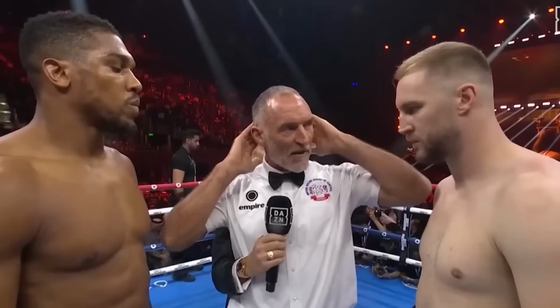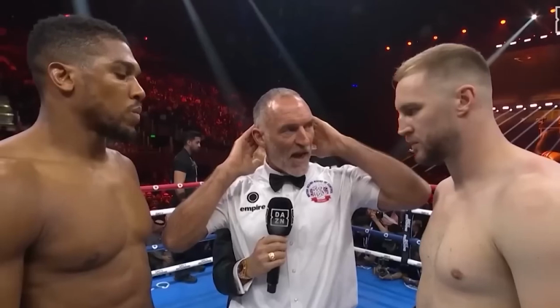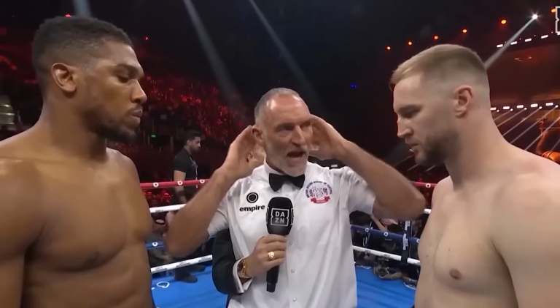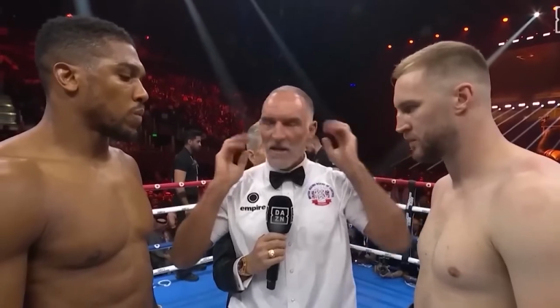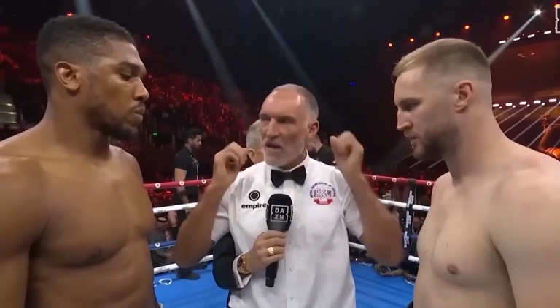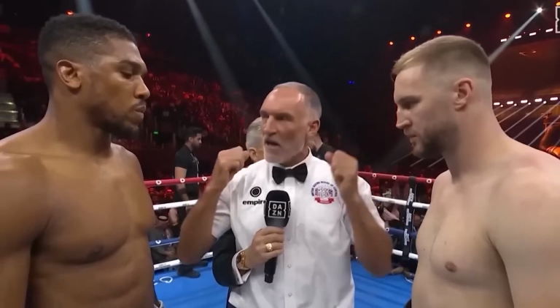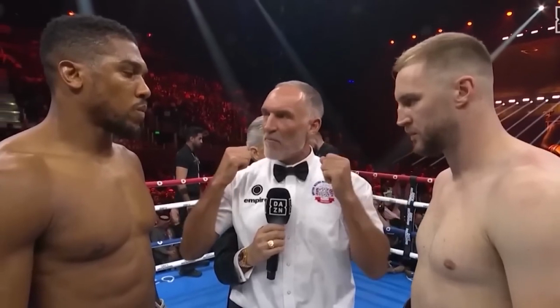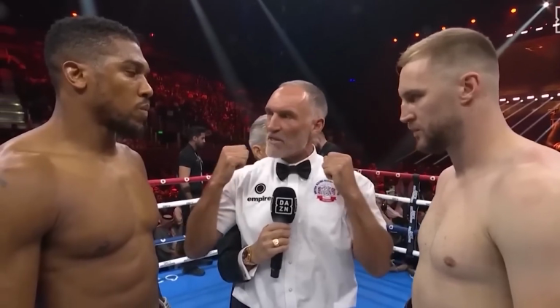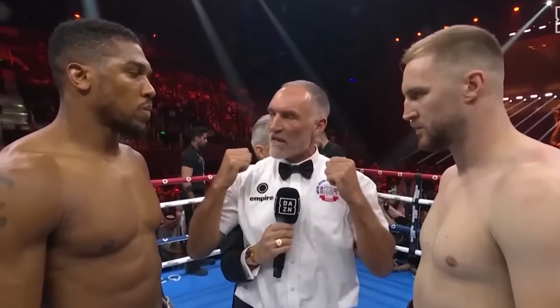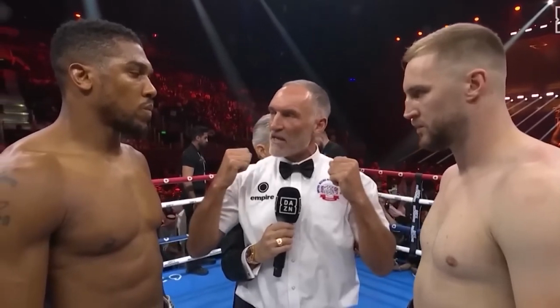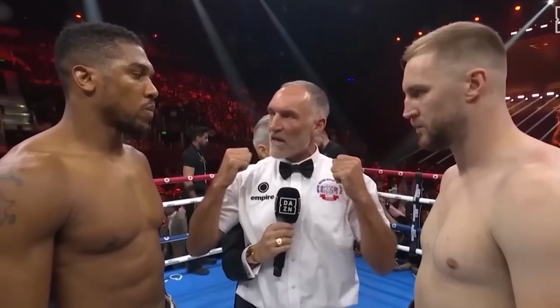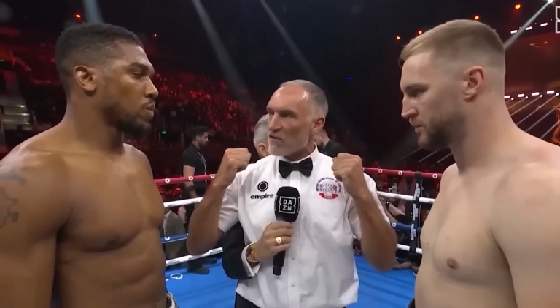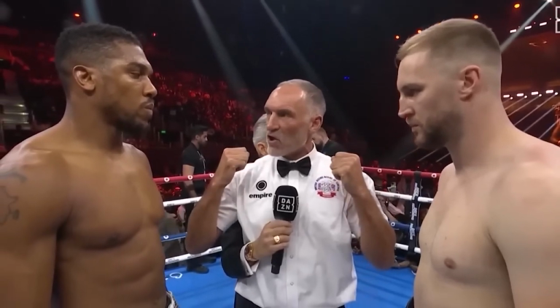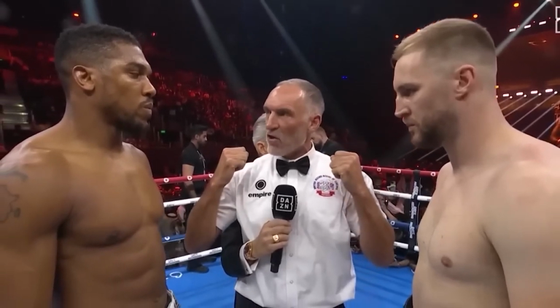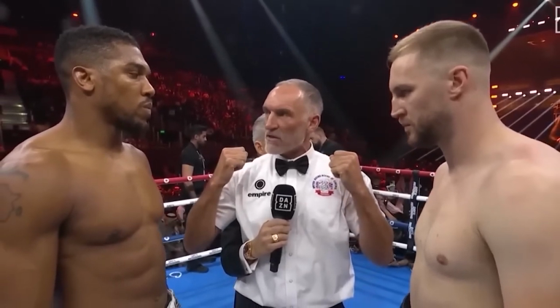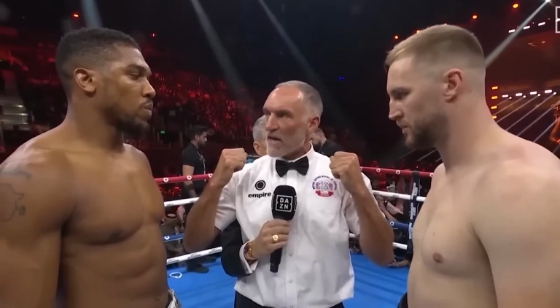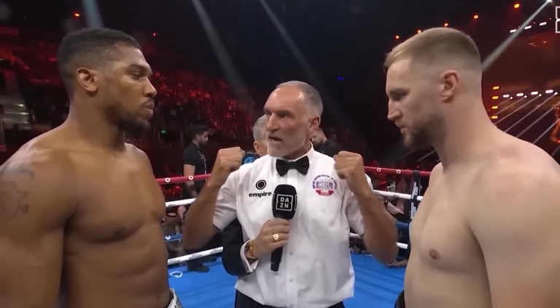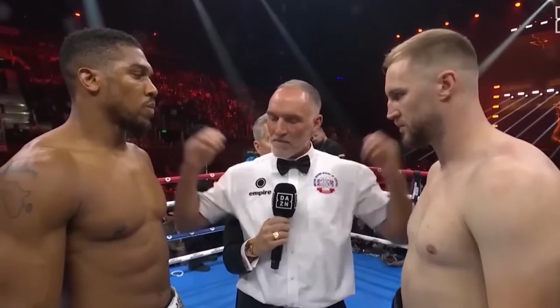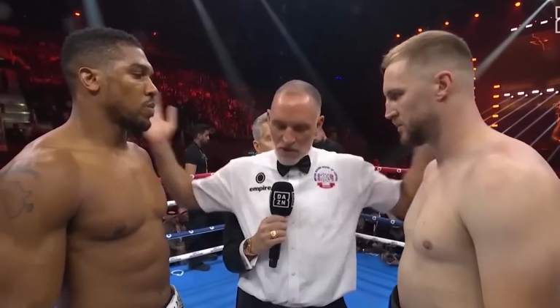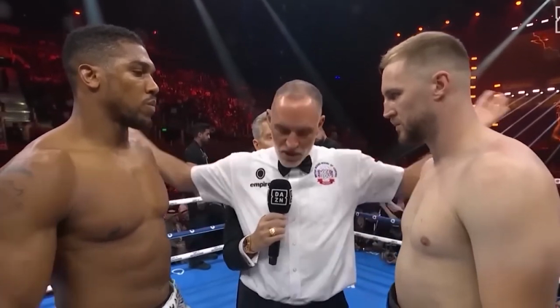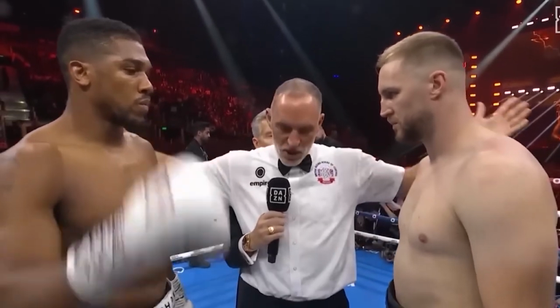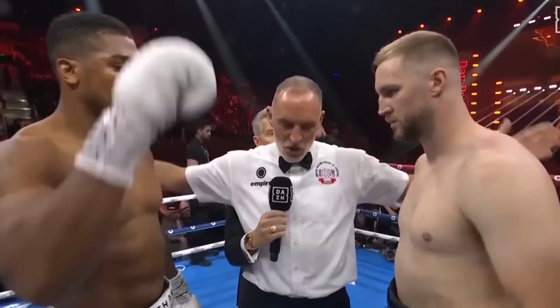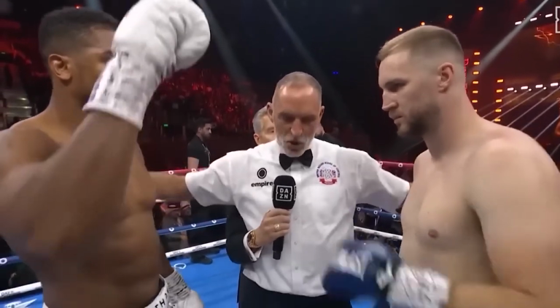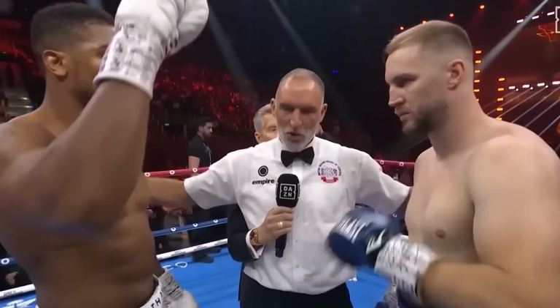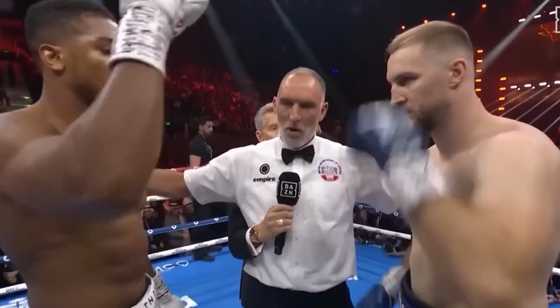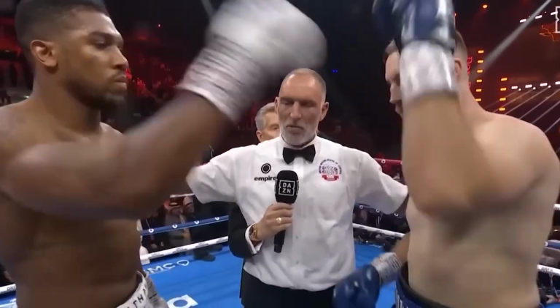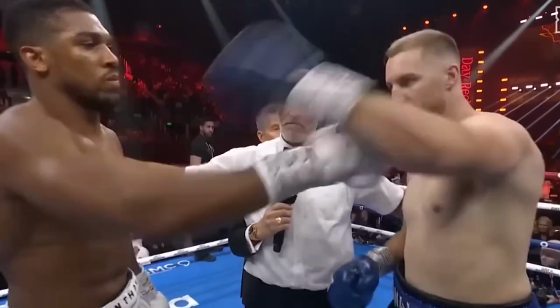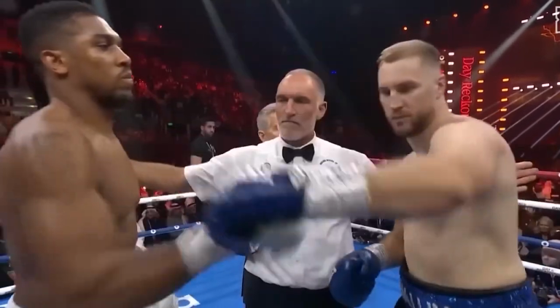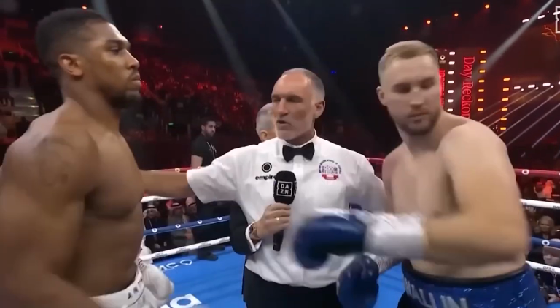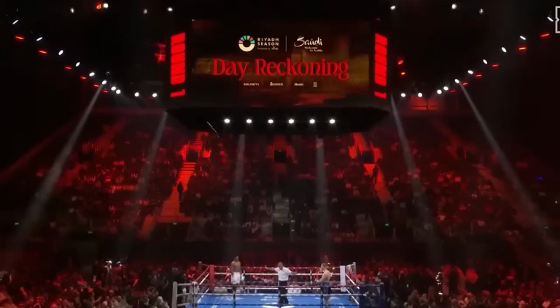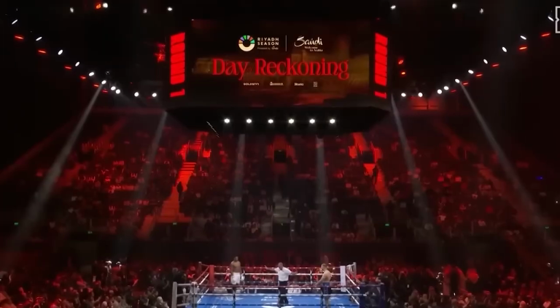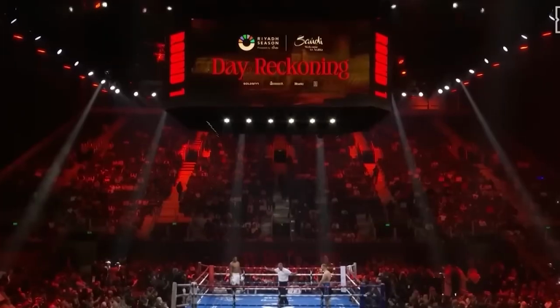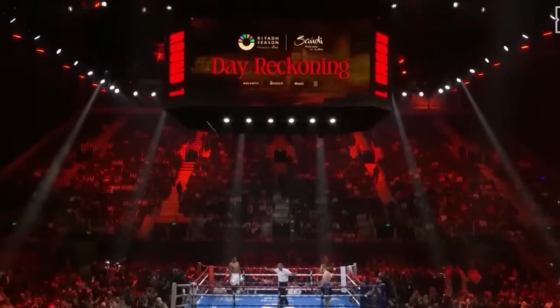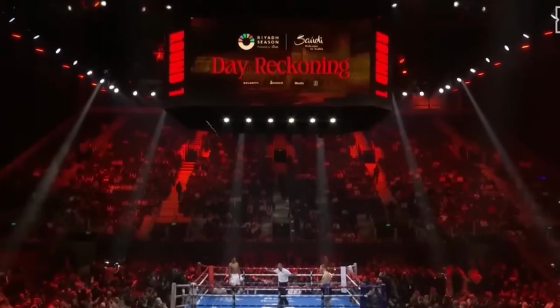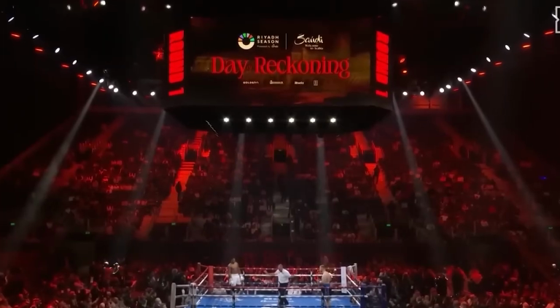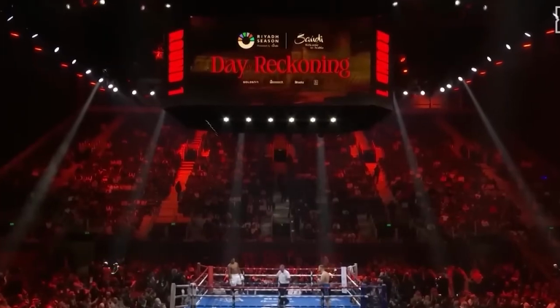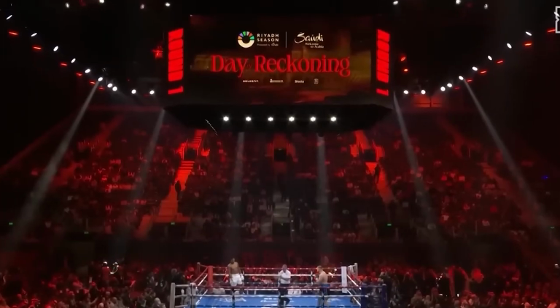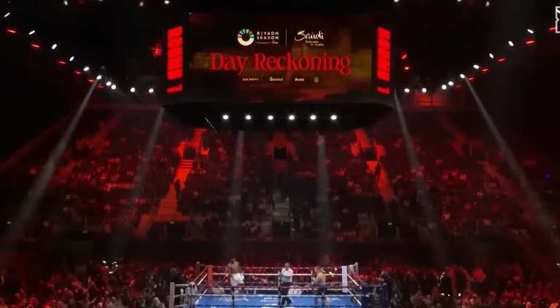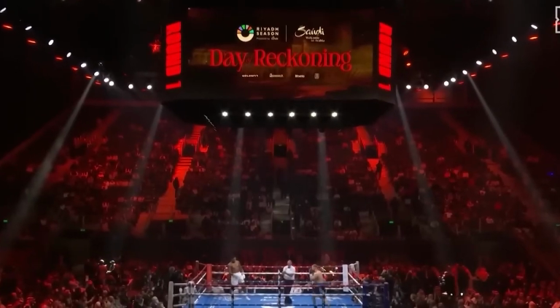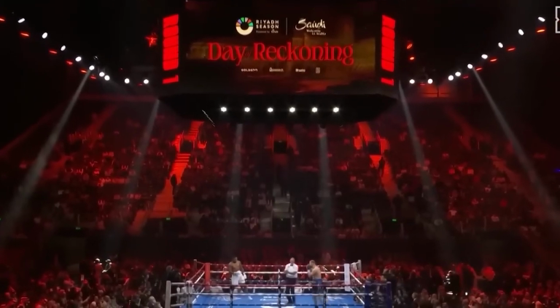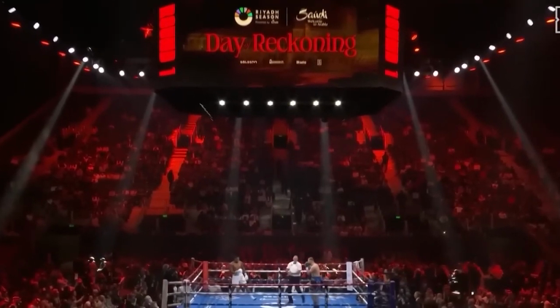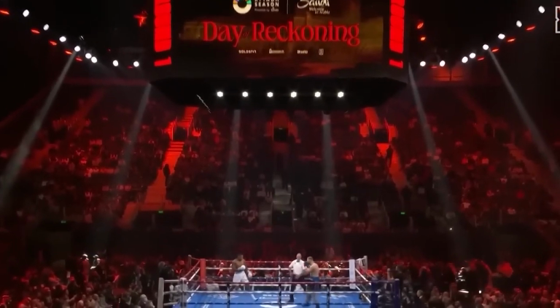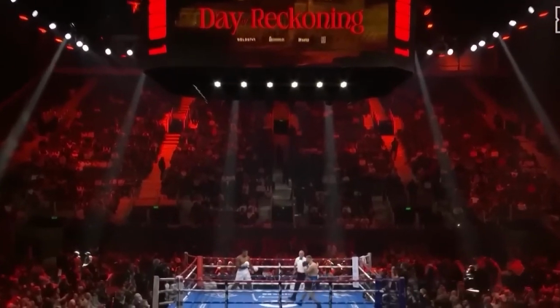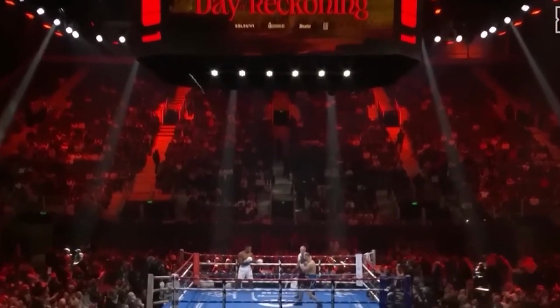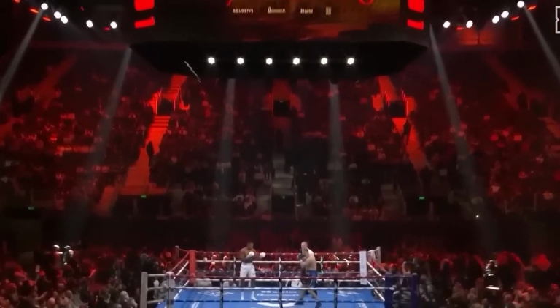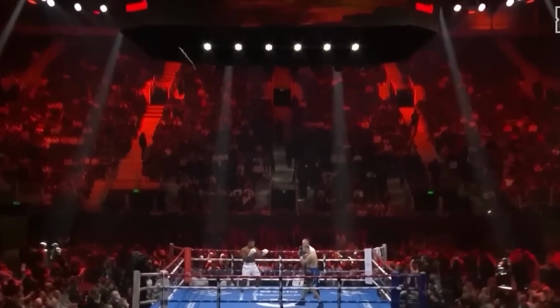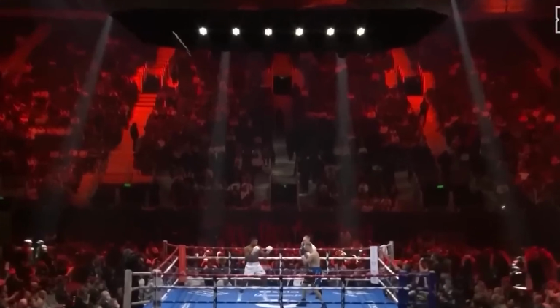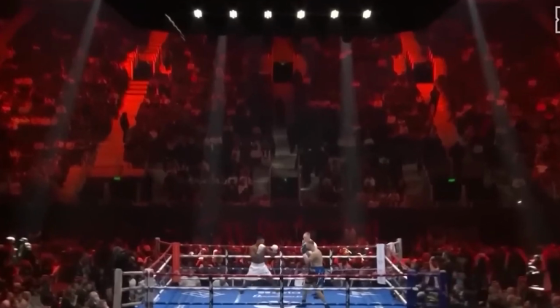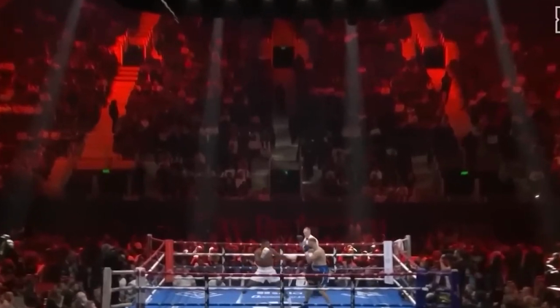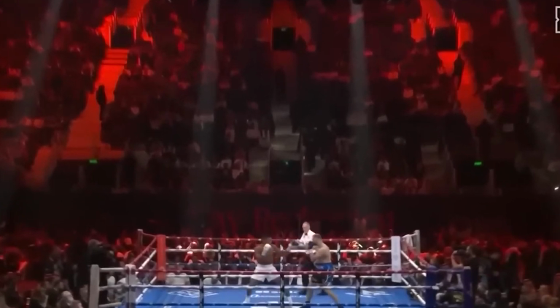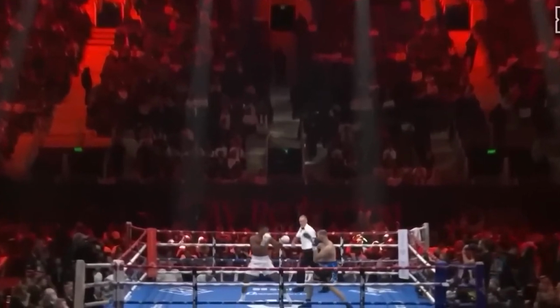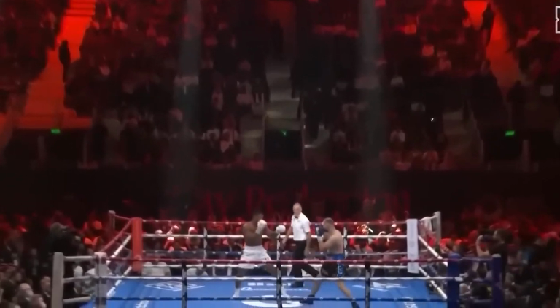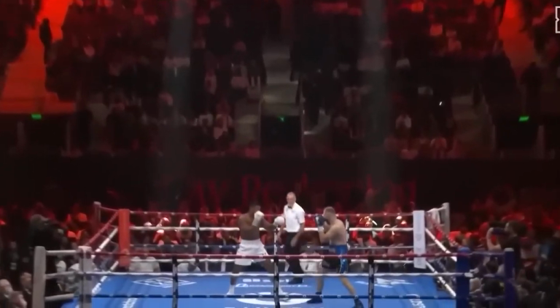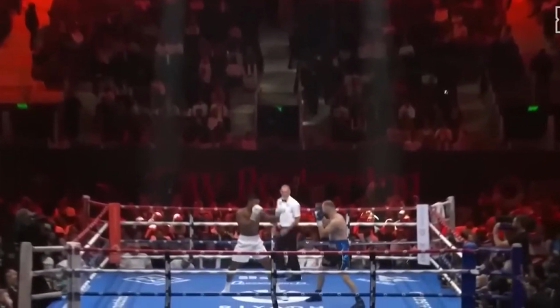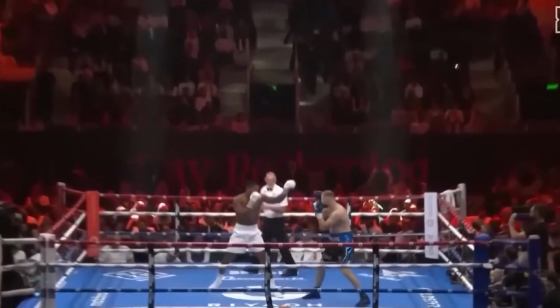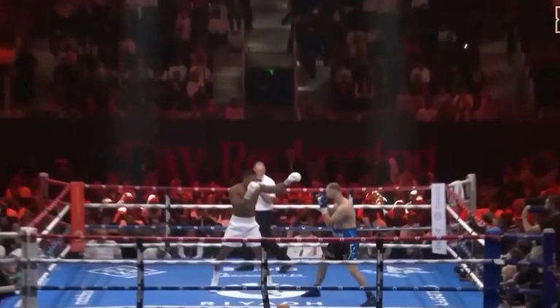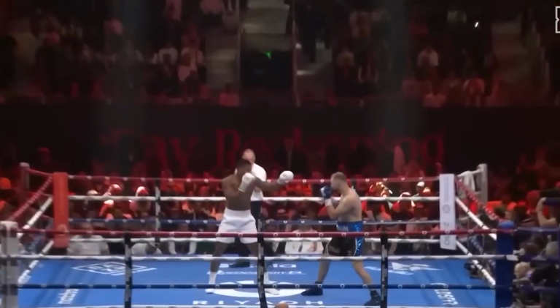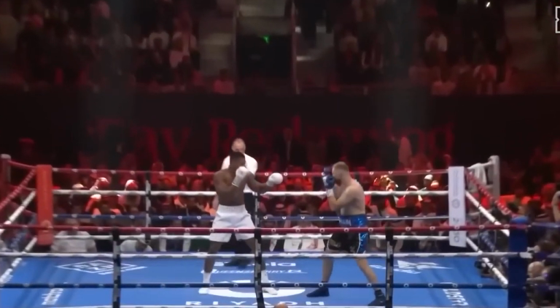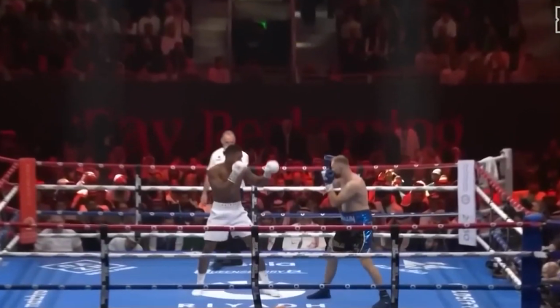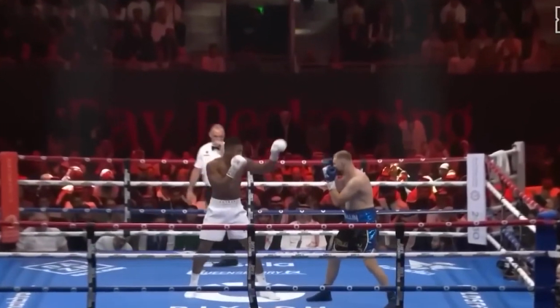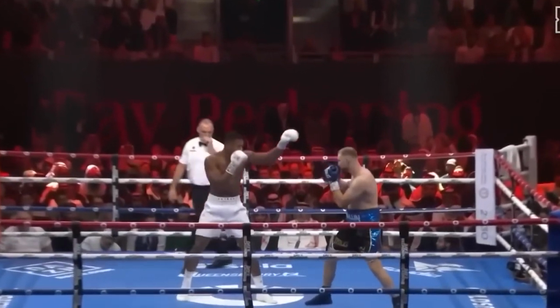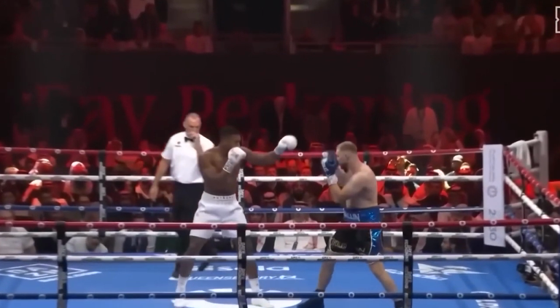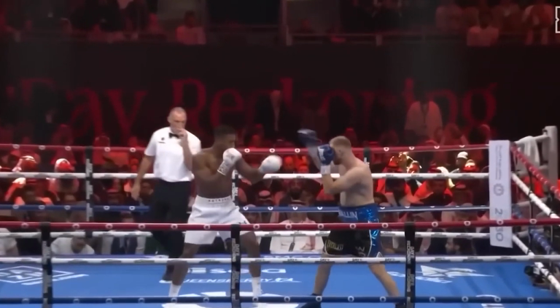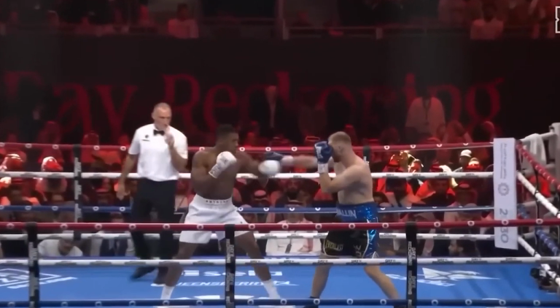Take it ahead and protect yourselves at all times, touch him up. Here we go, 12 rounds, heavyweight division.